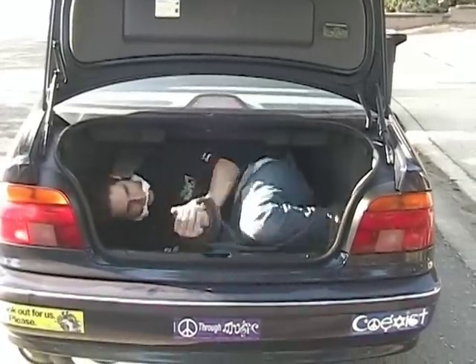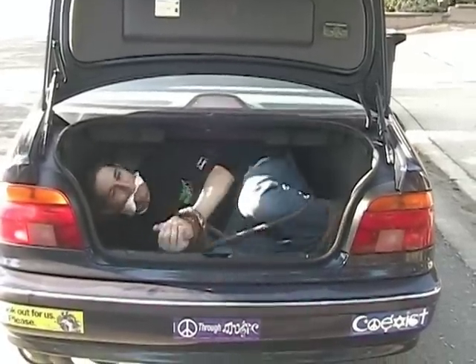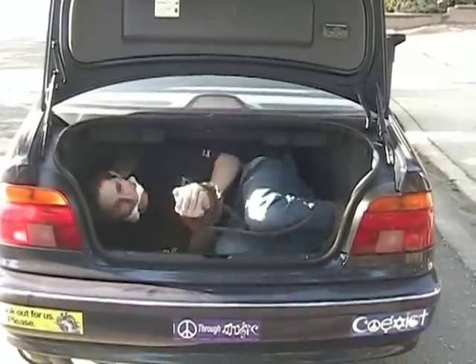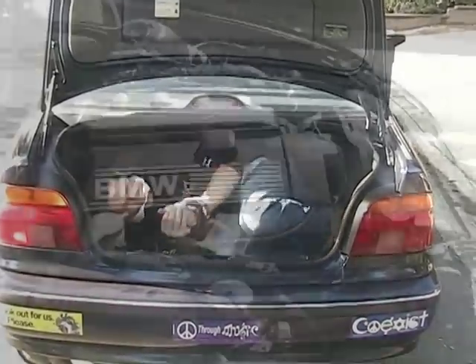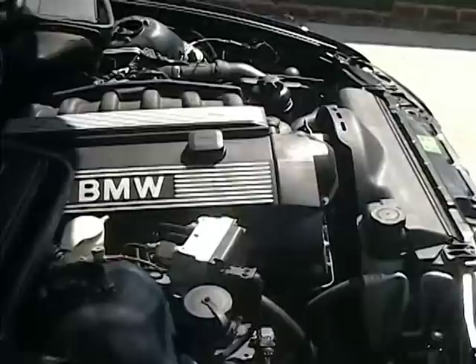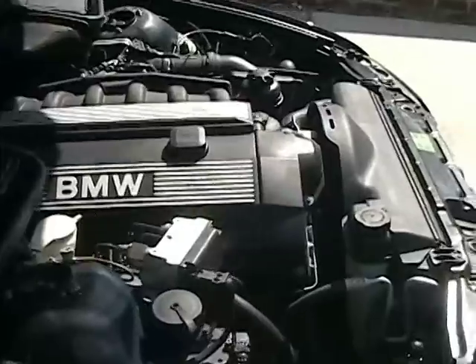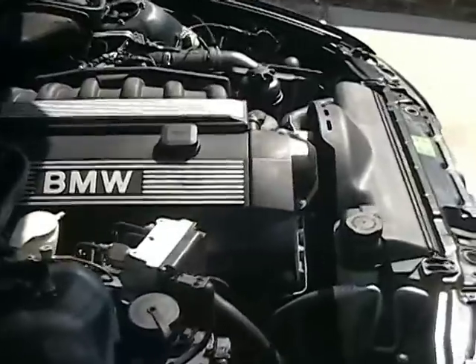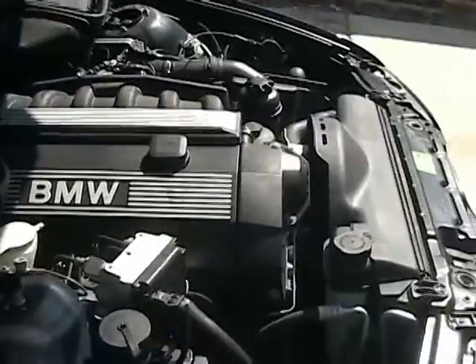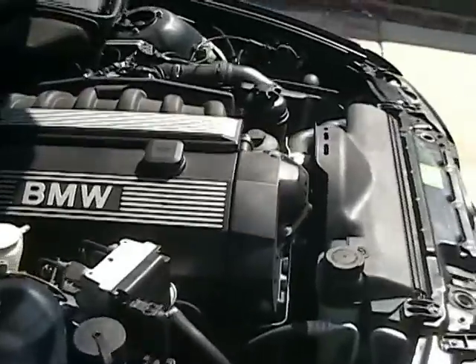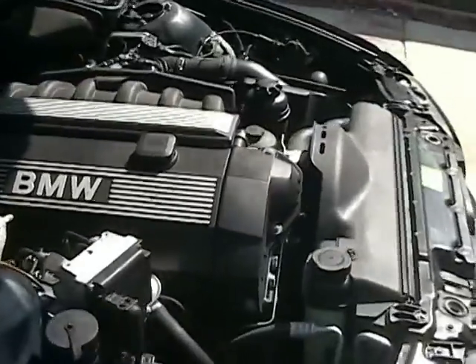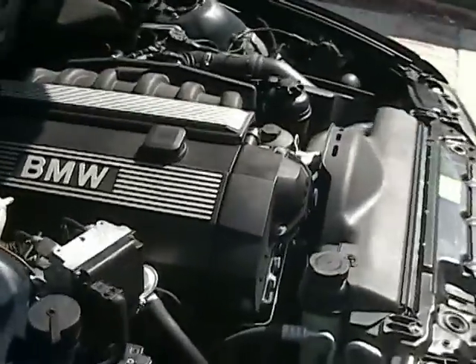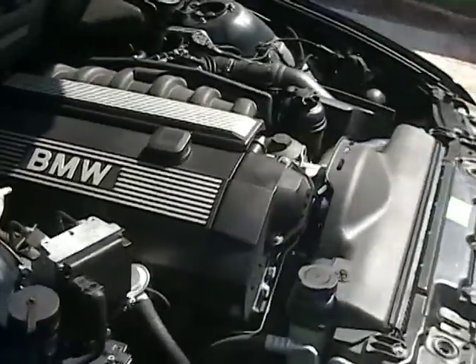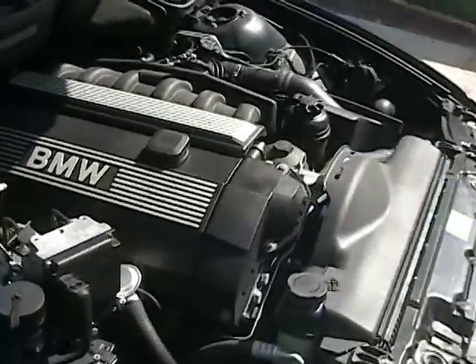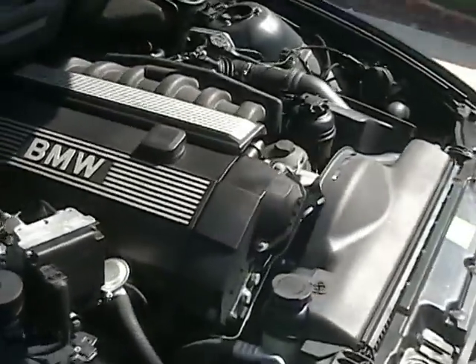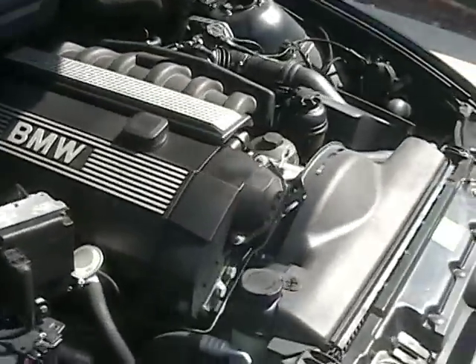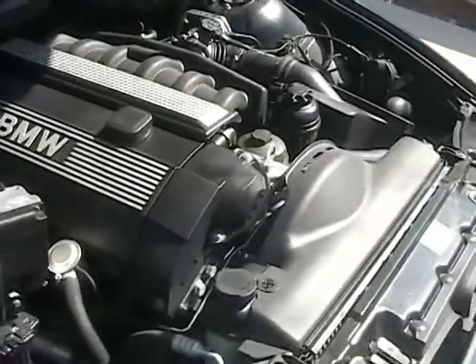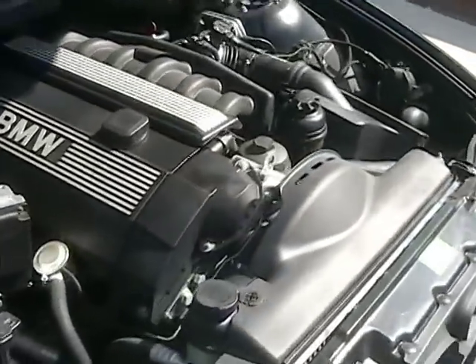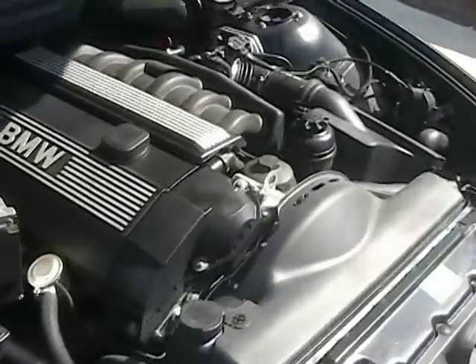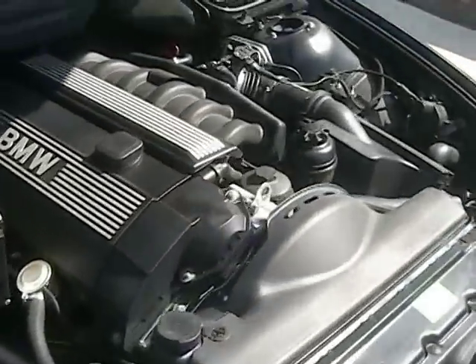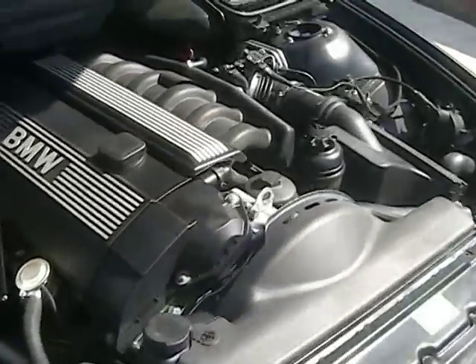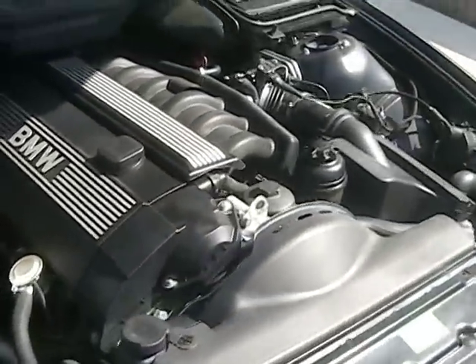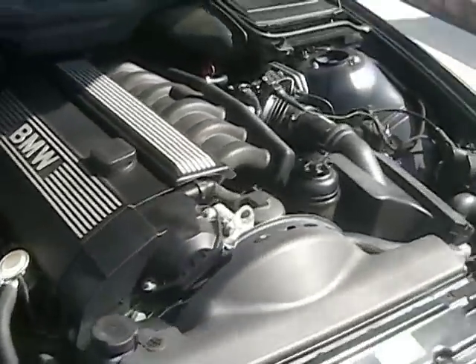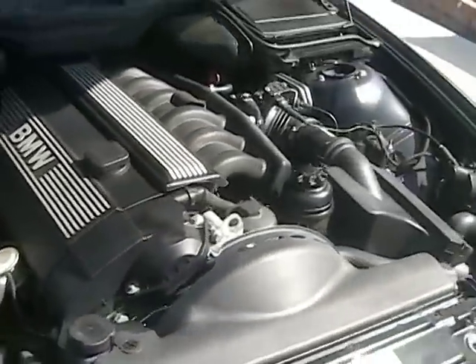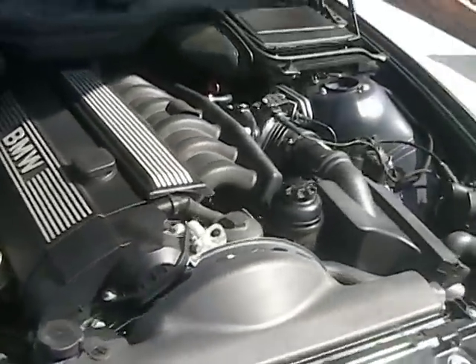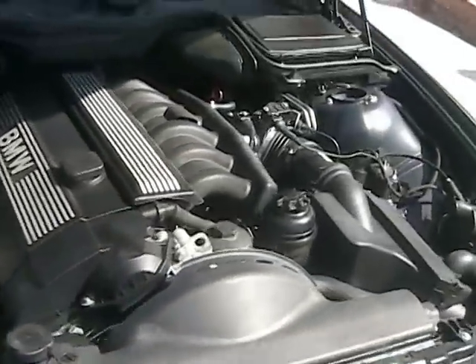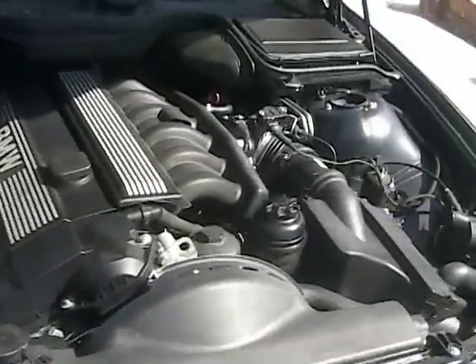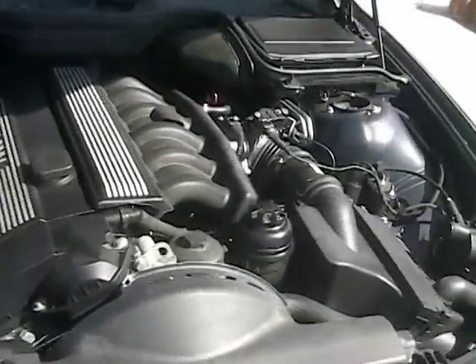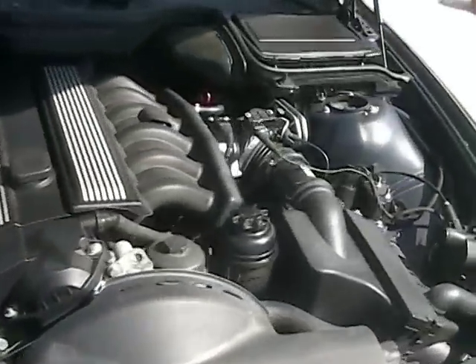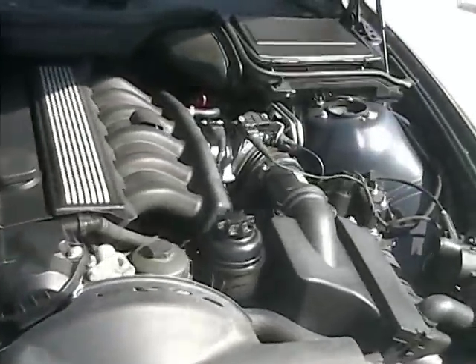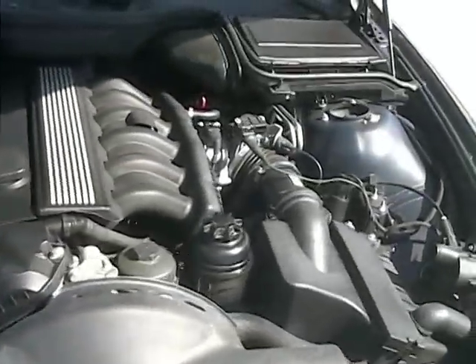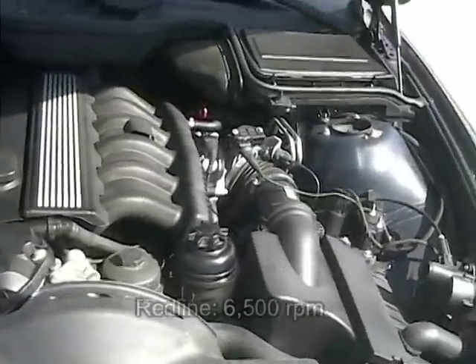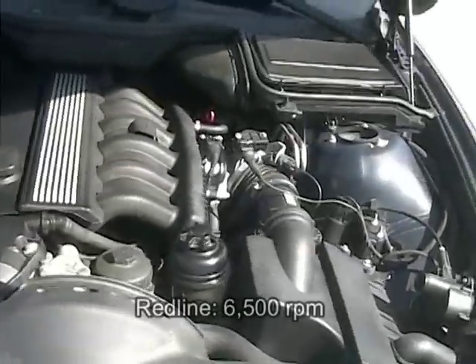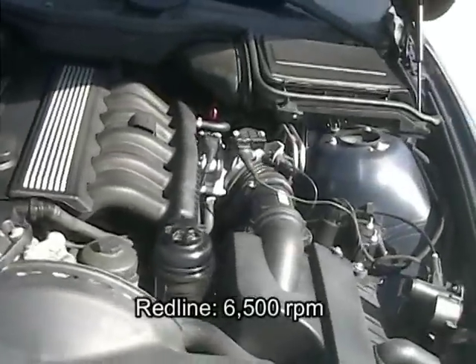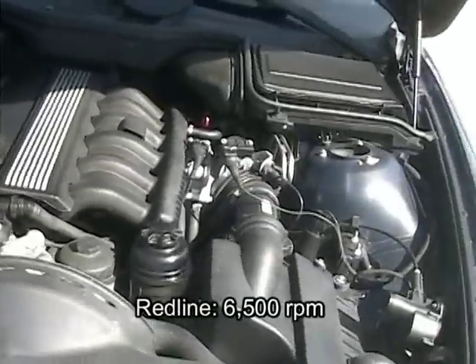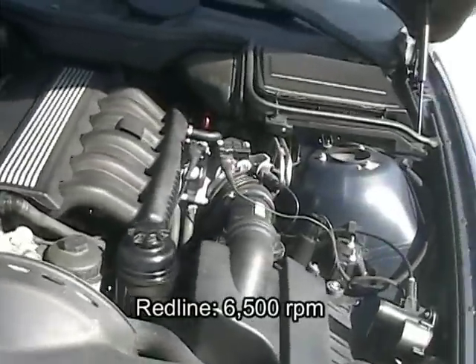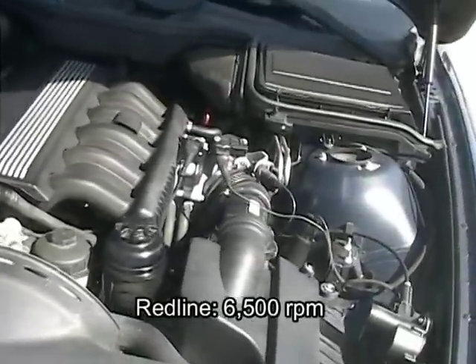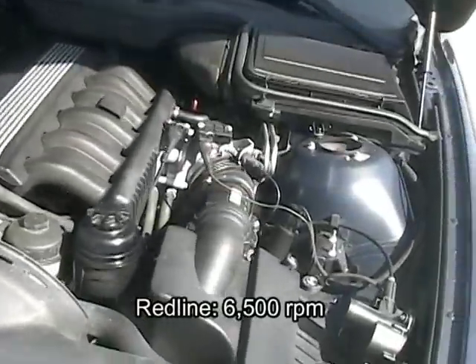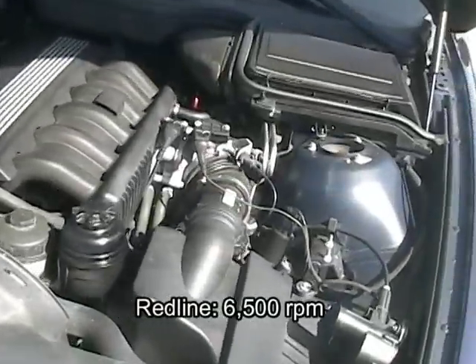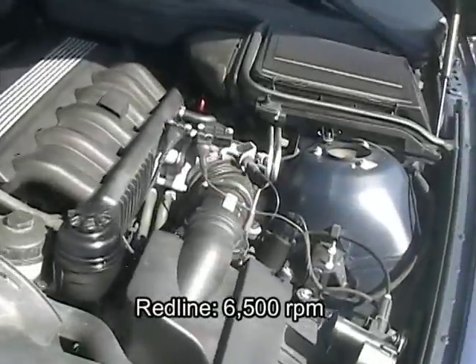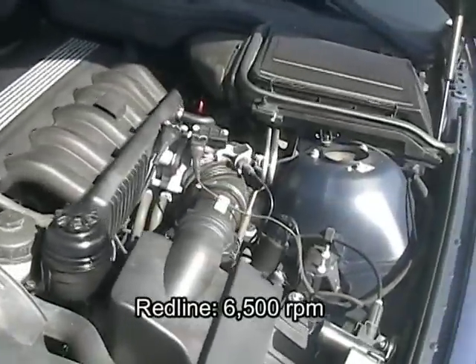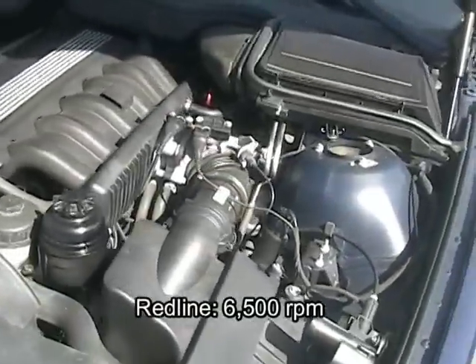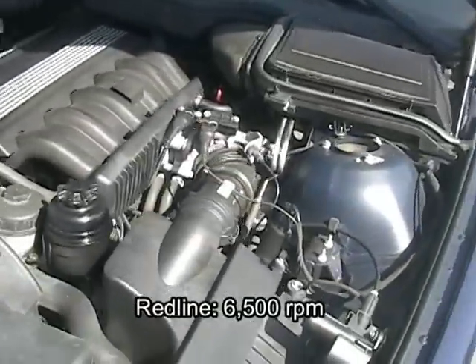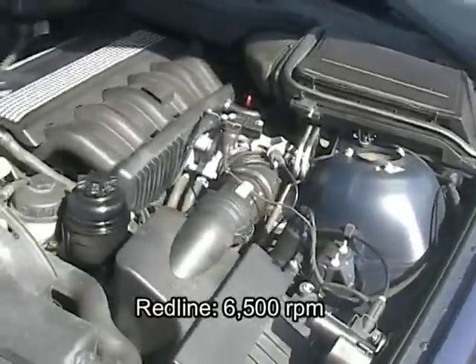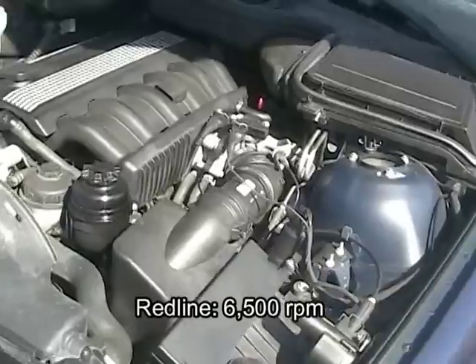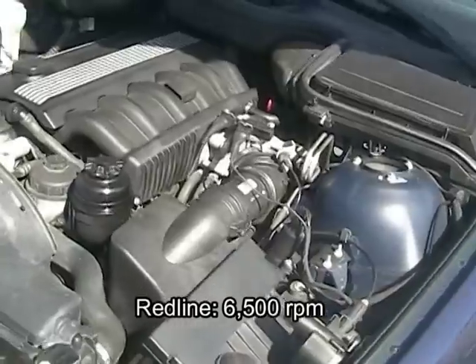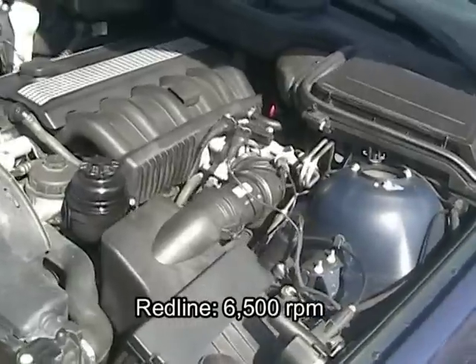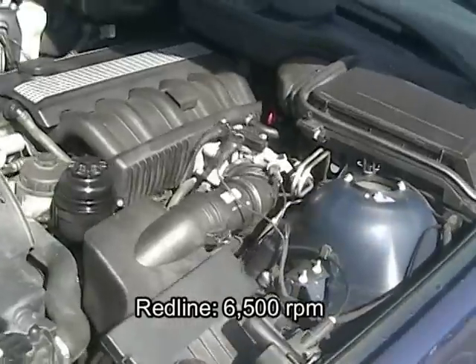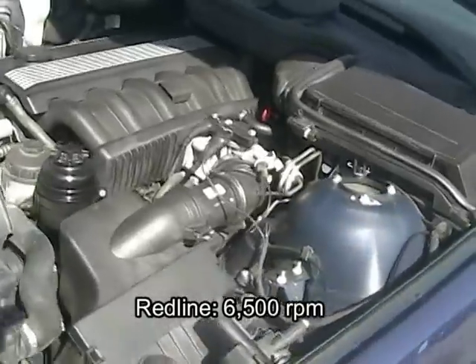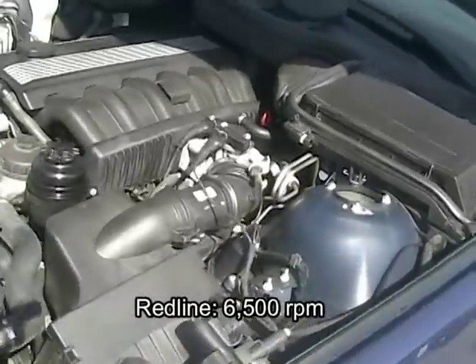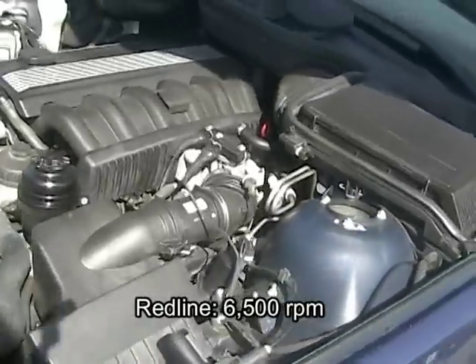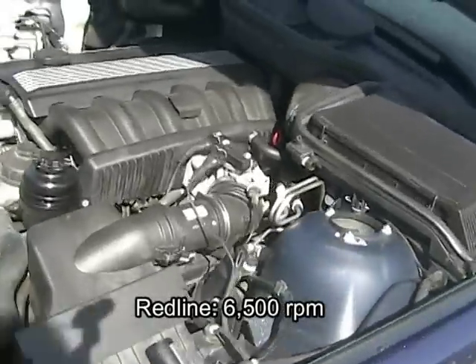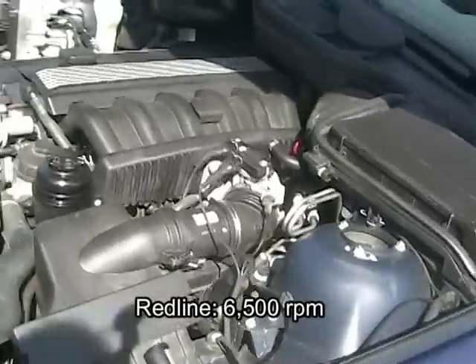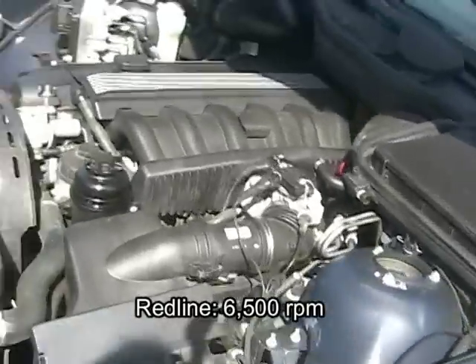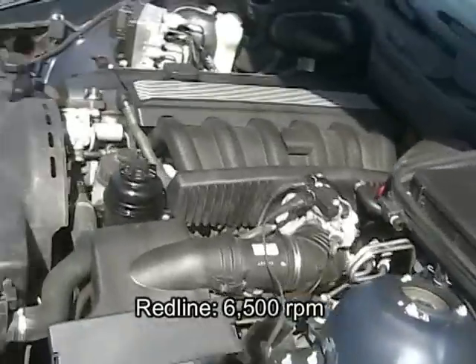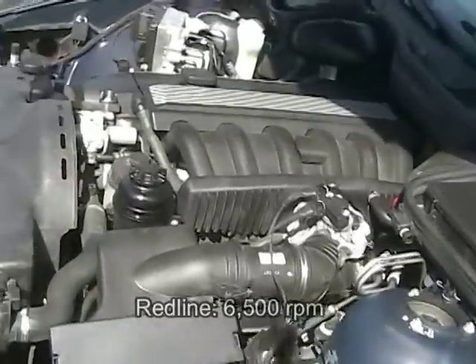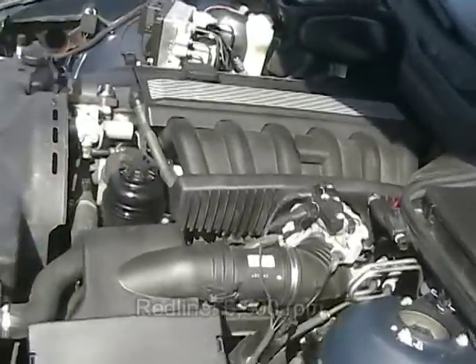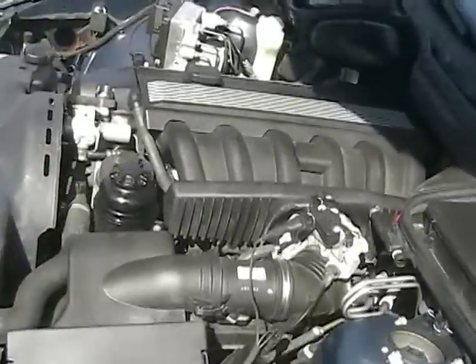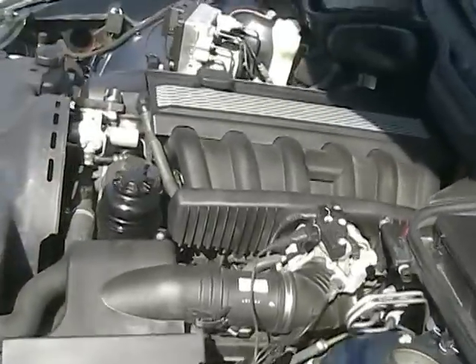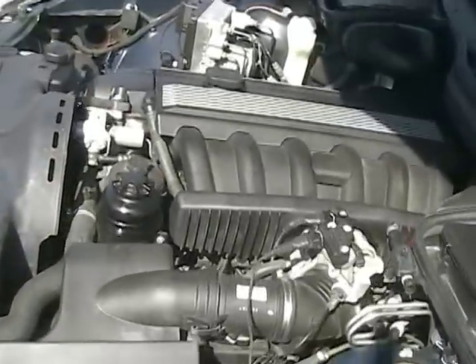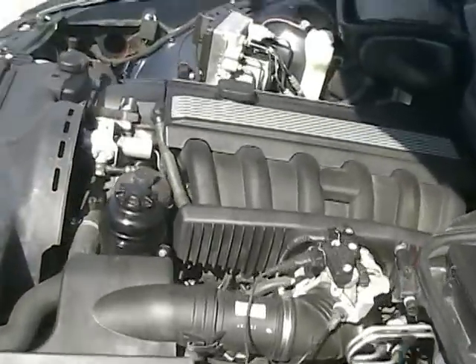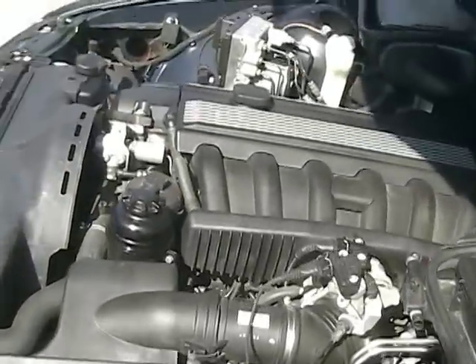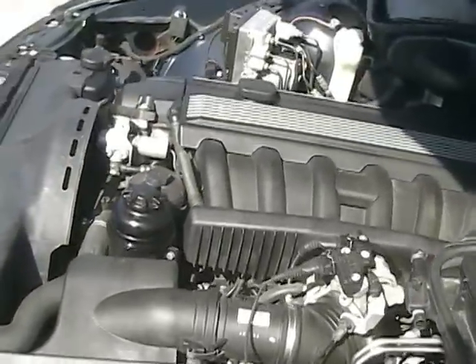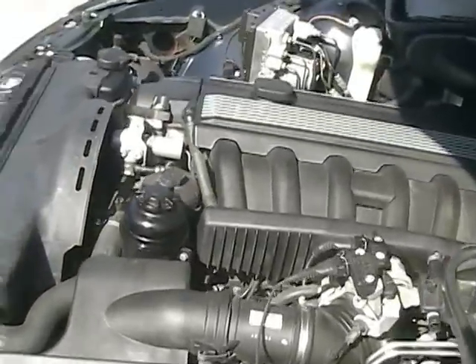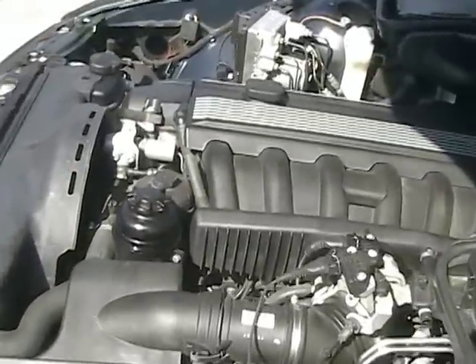The high-performance 2.8-liter inline-six with double overhead cam pumps out 190 horsepower and 200 pound-feet of torque.